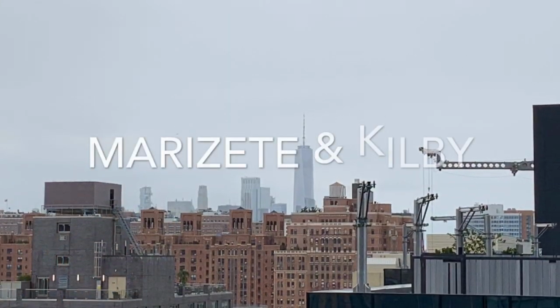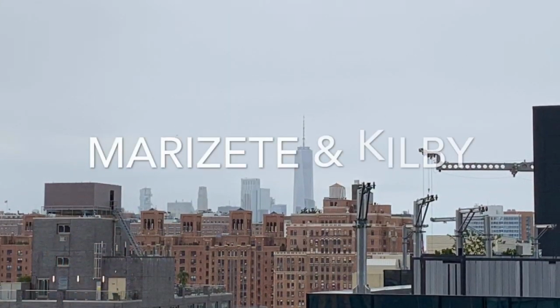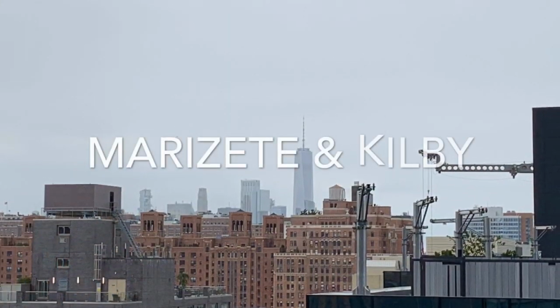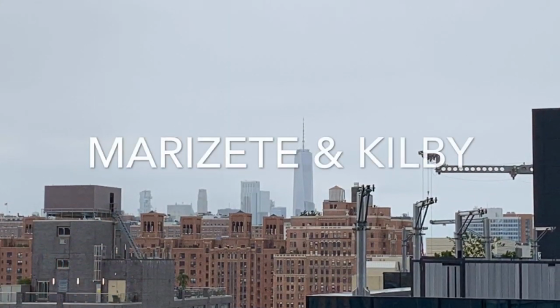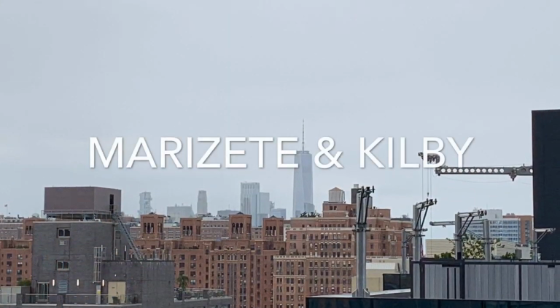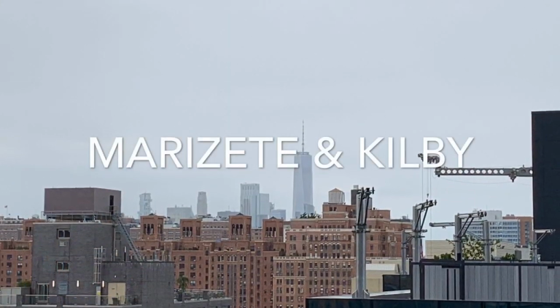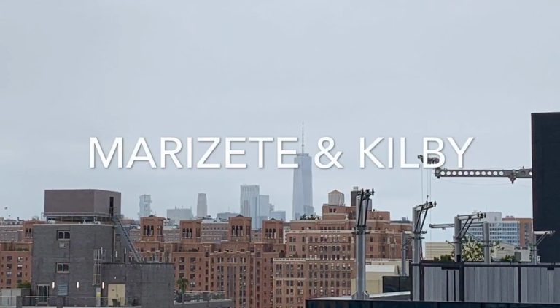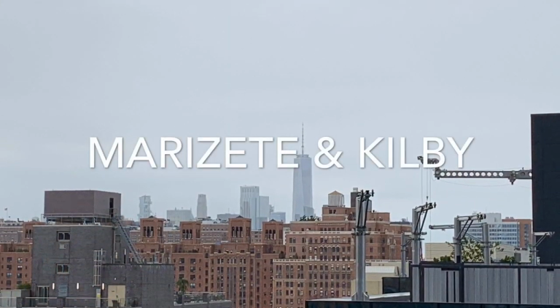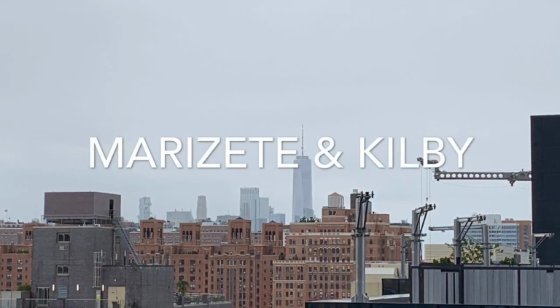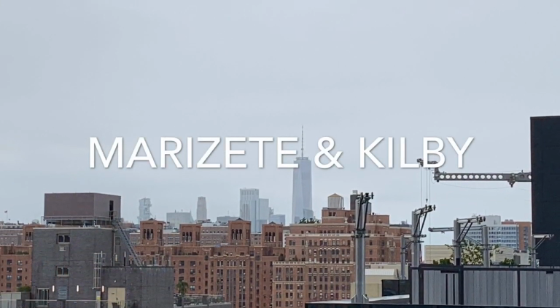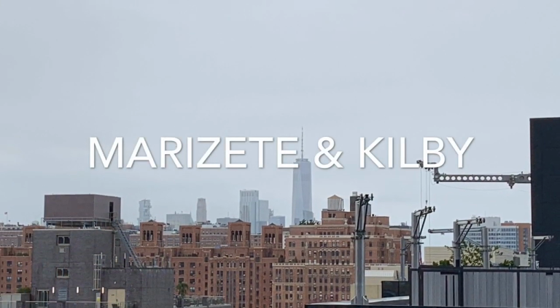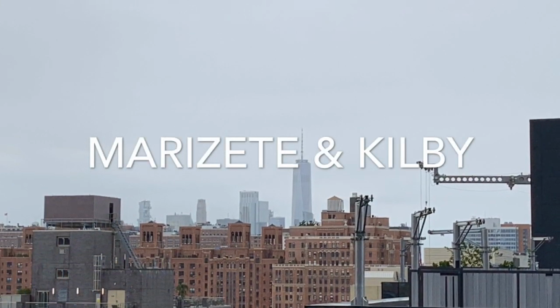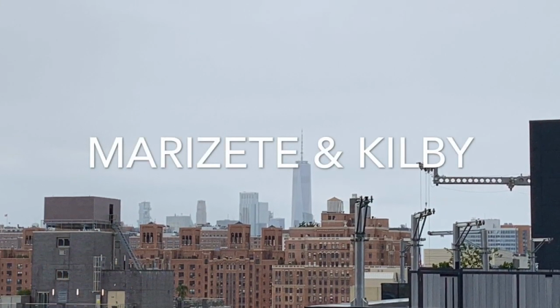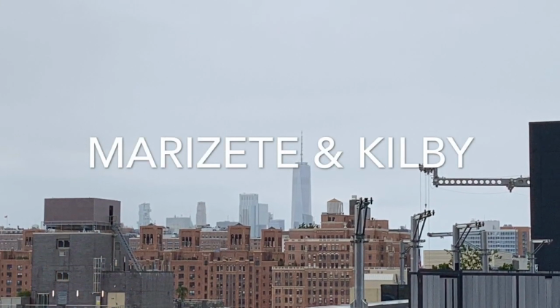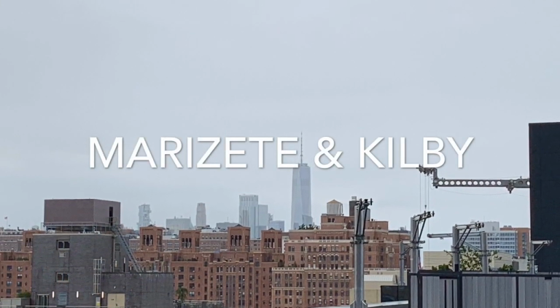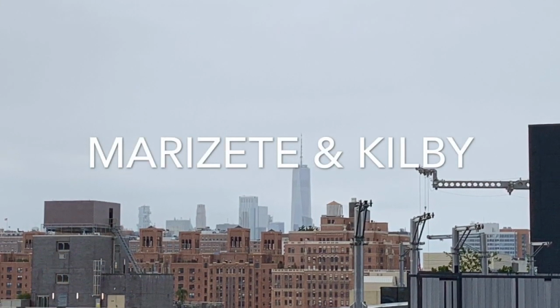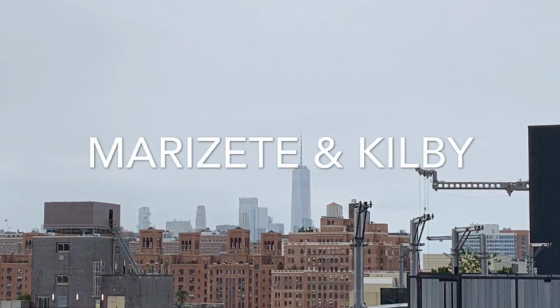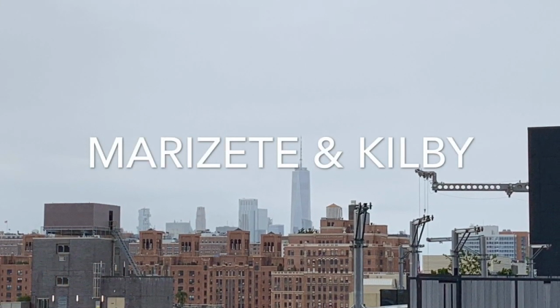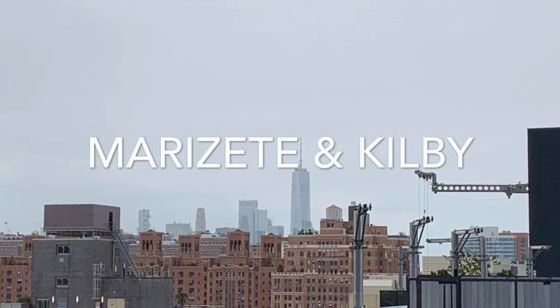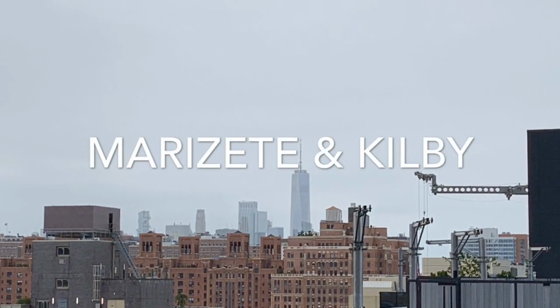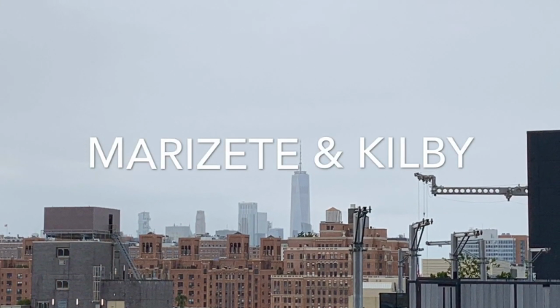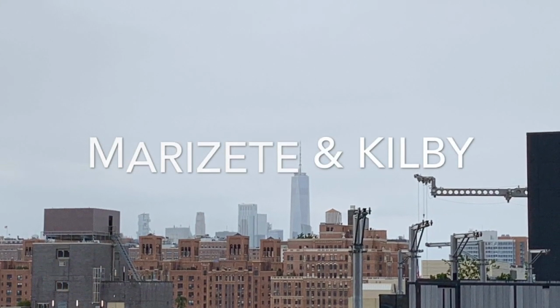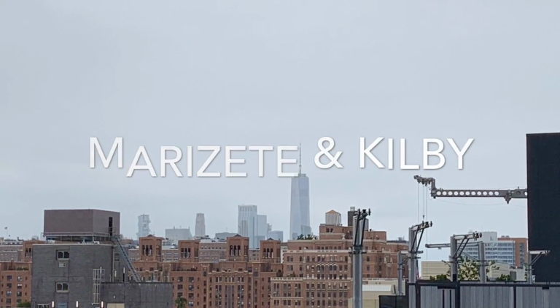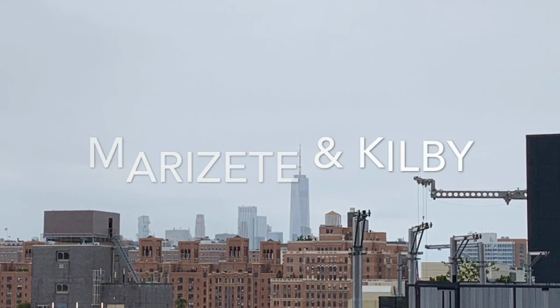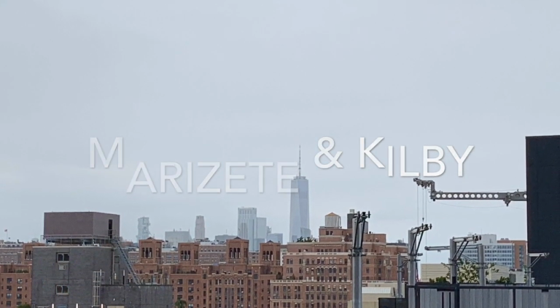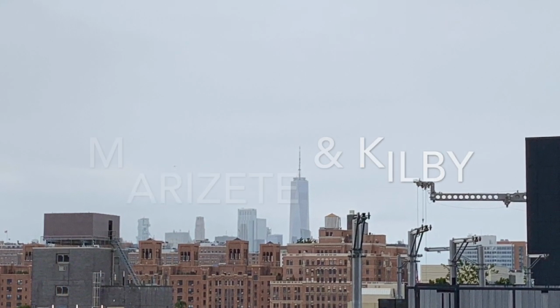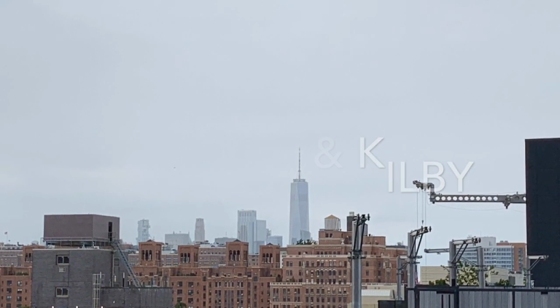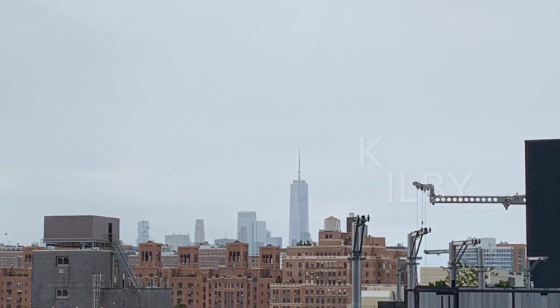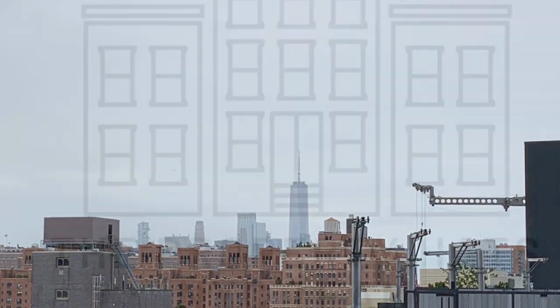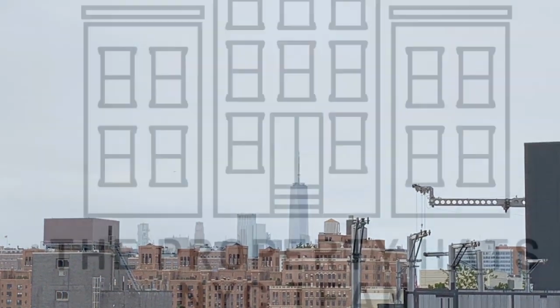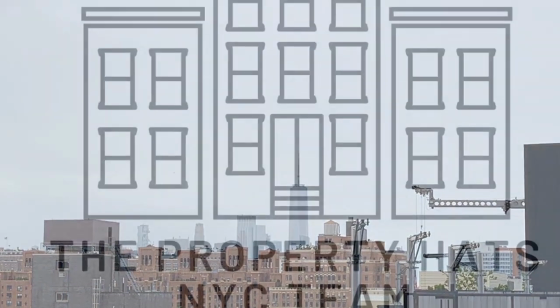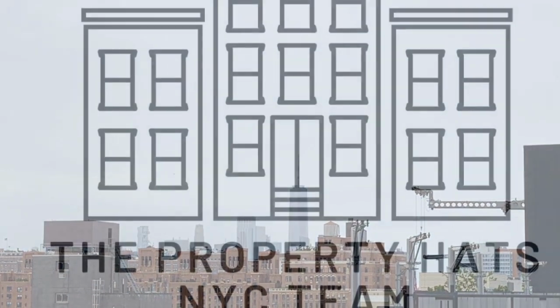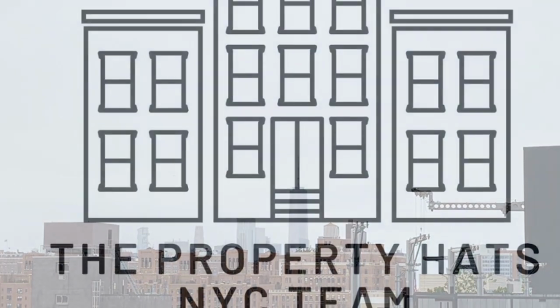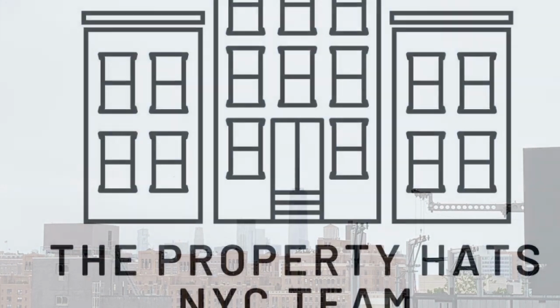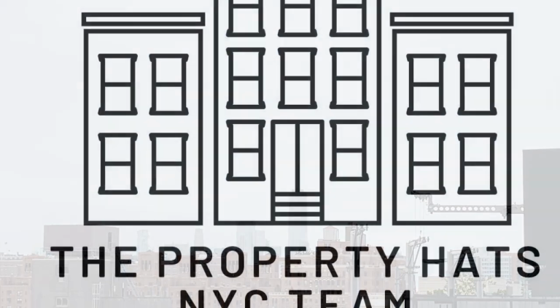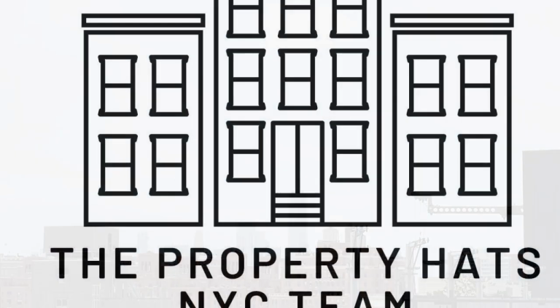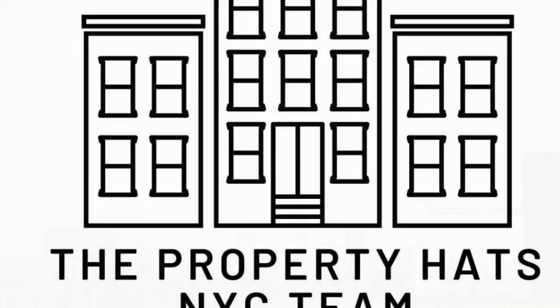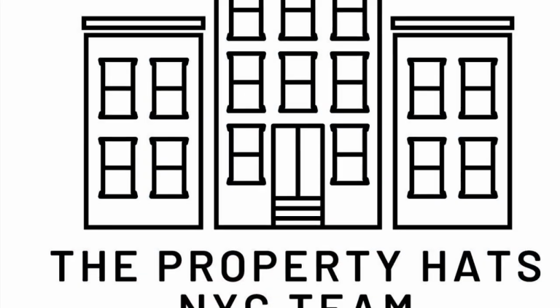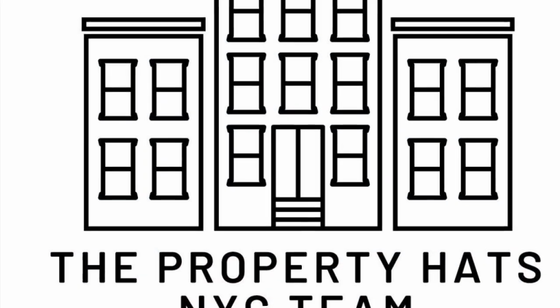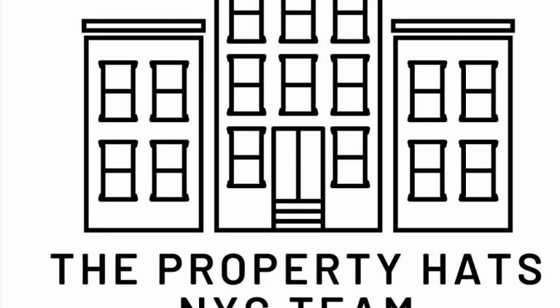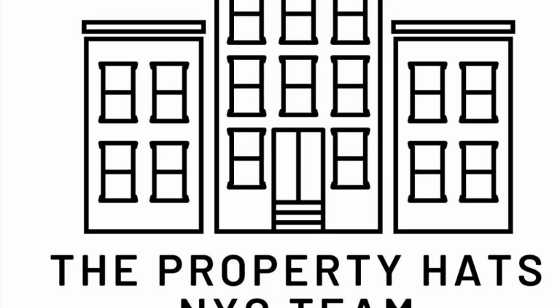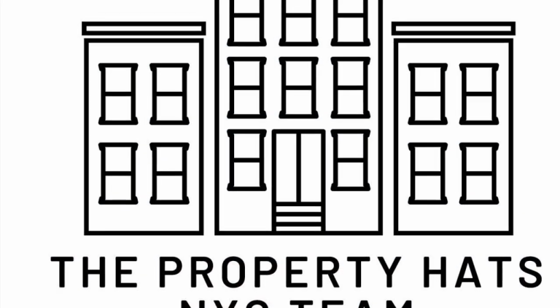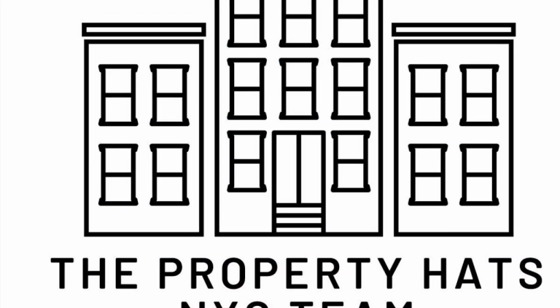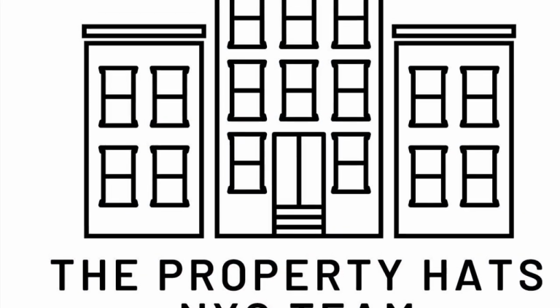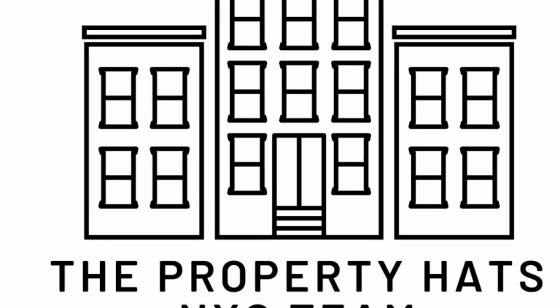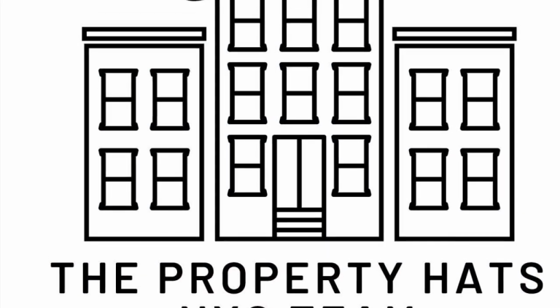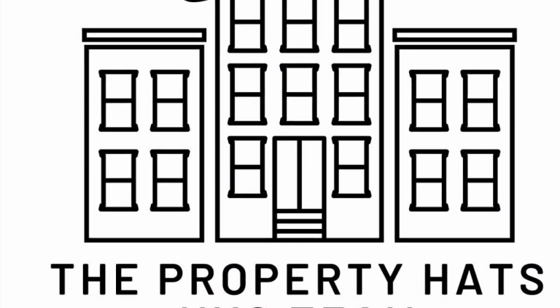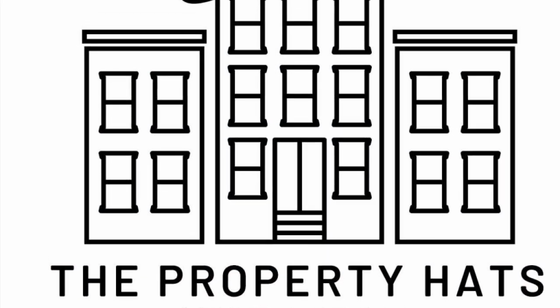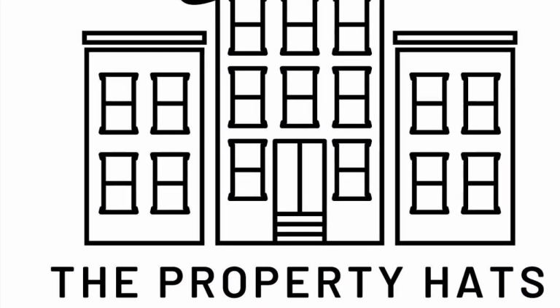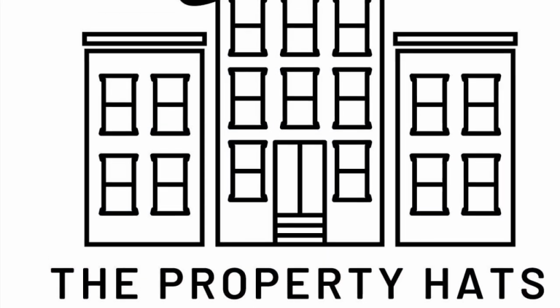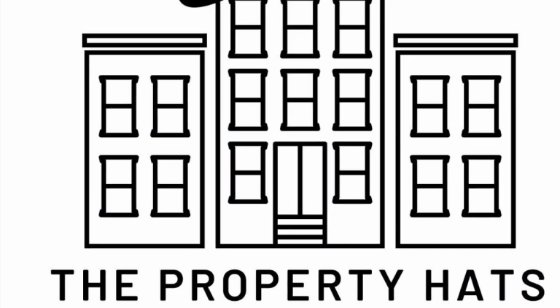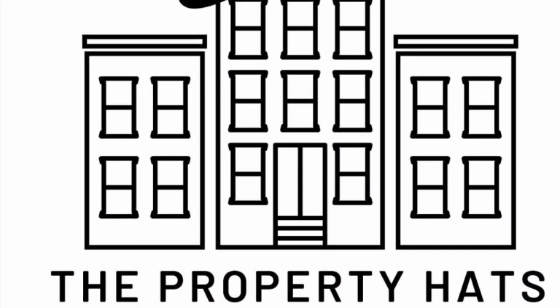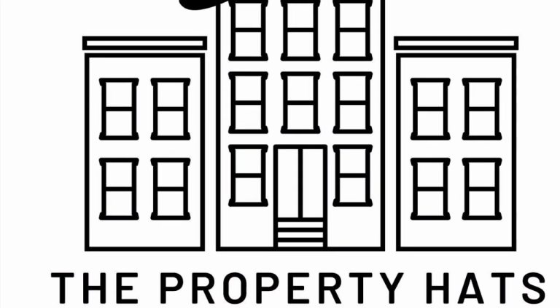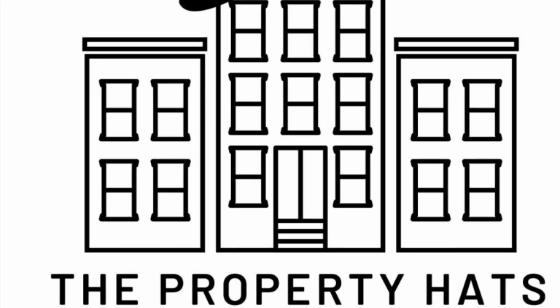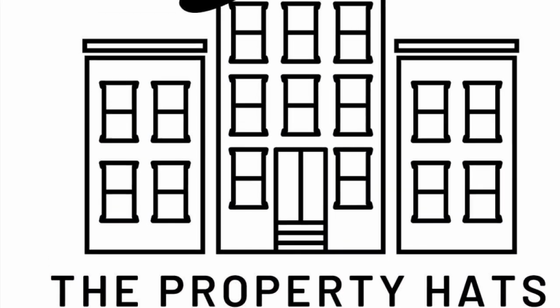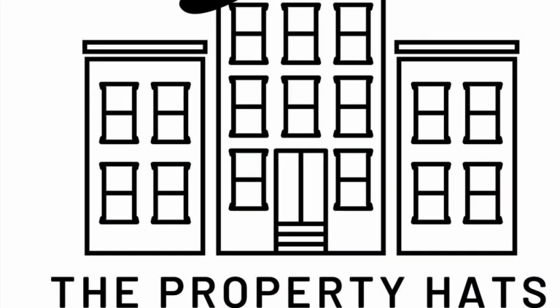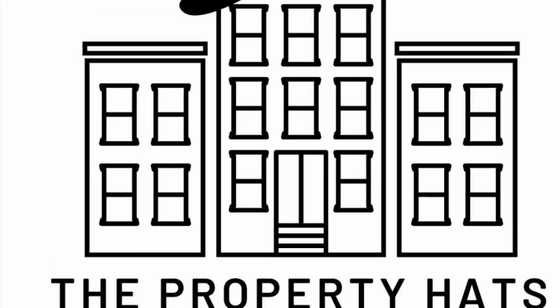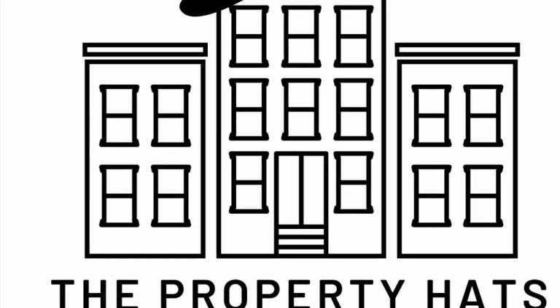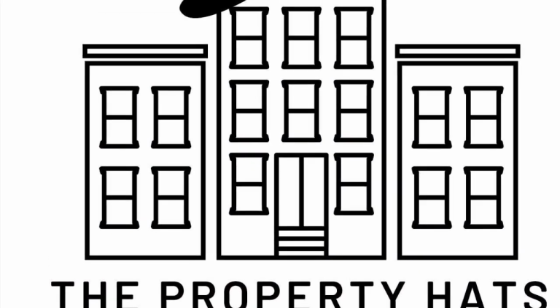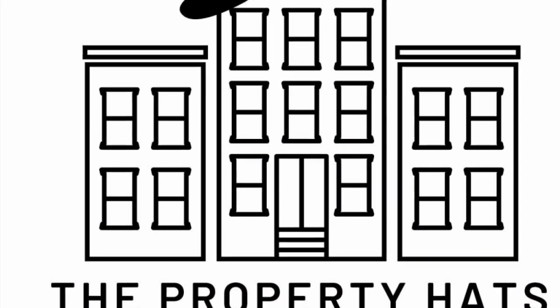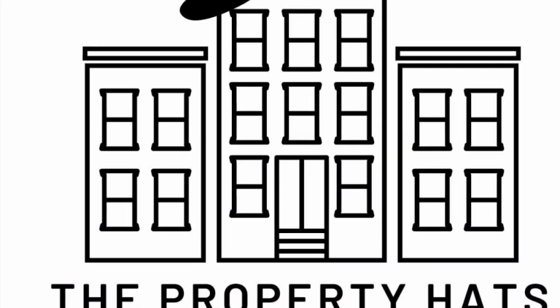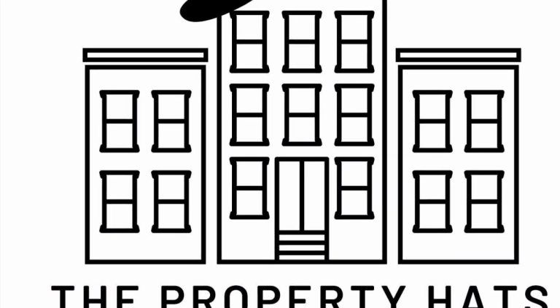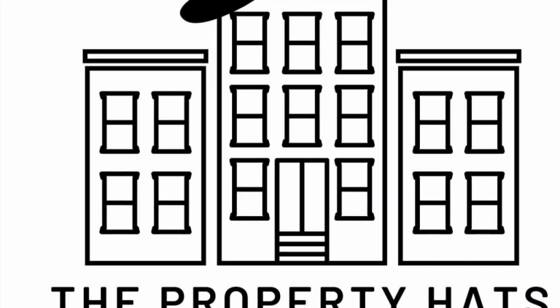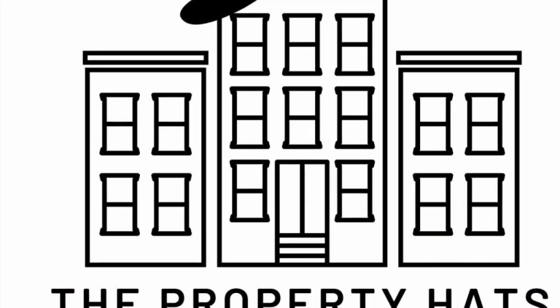Maris Hetch and Kilby — Property Hats, New York City team. We'd love to help you. Let's talk real estate. All the best, bye-bye.